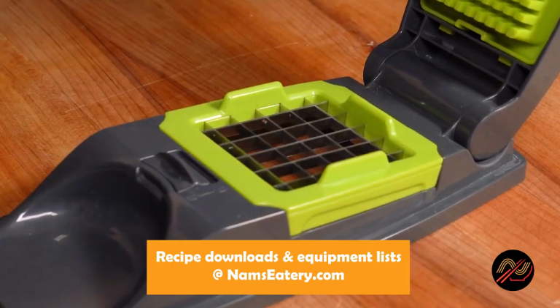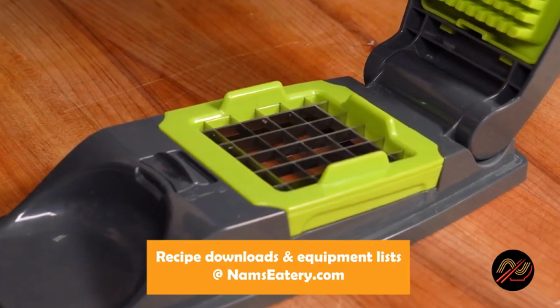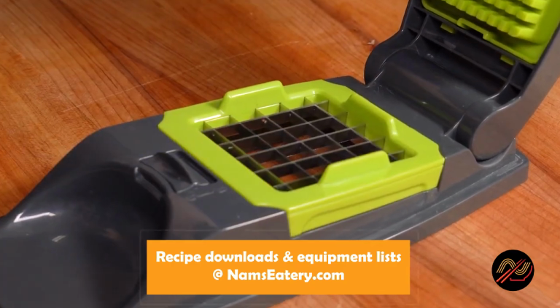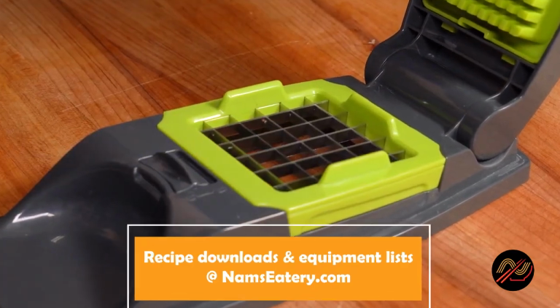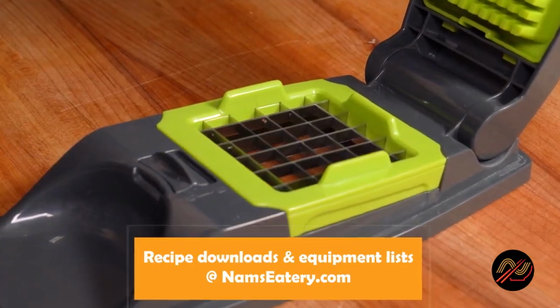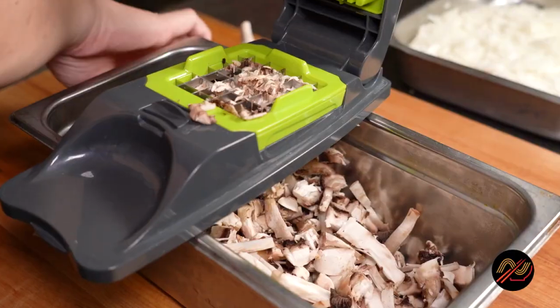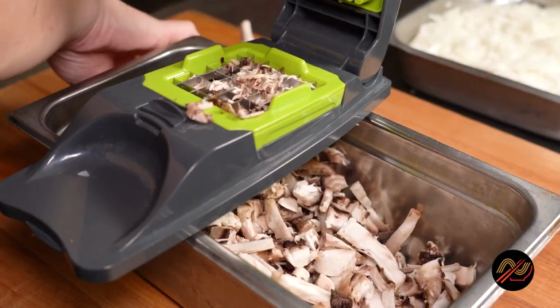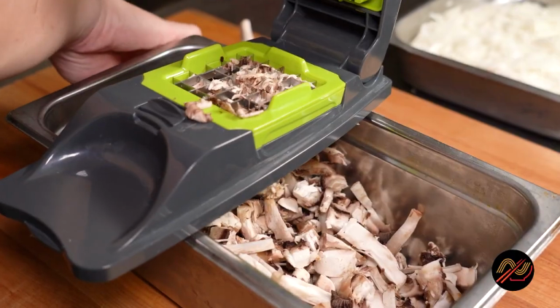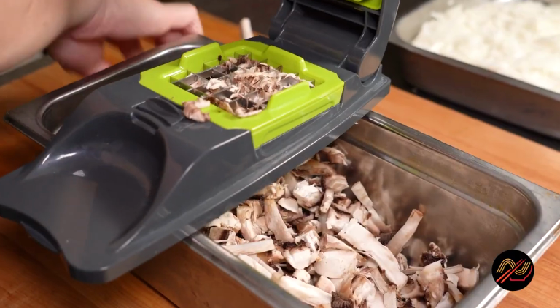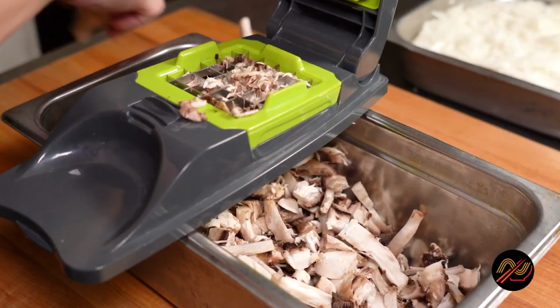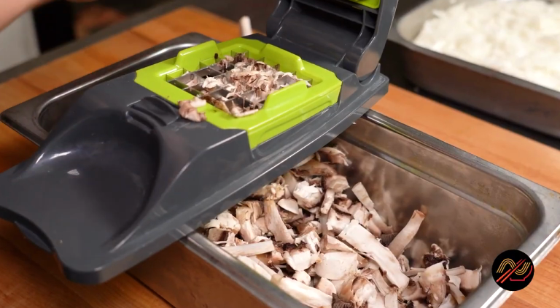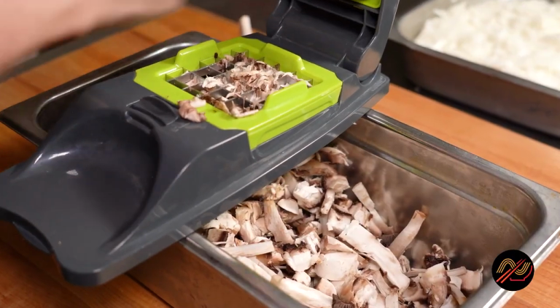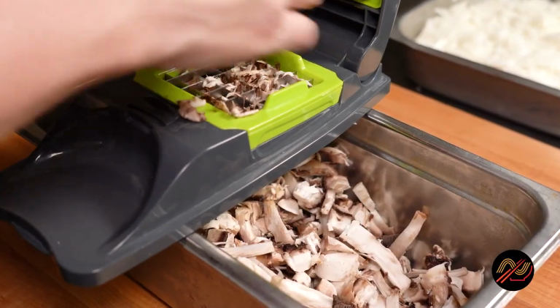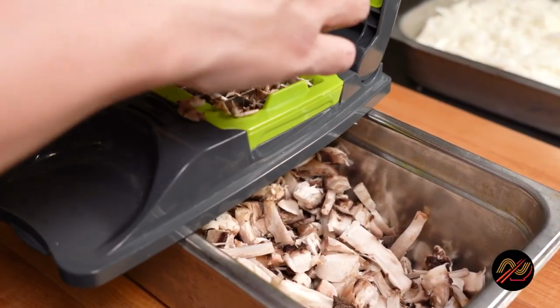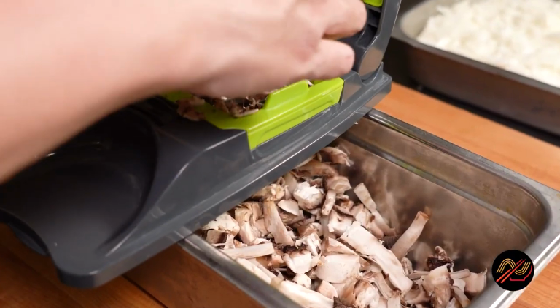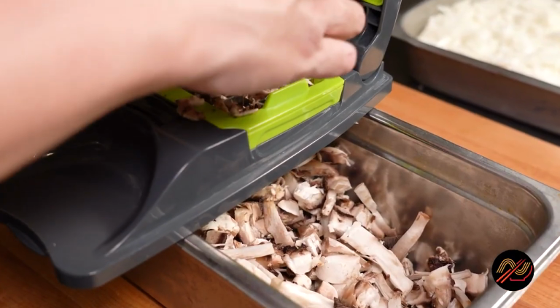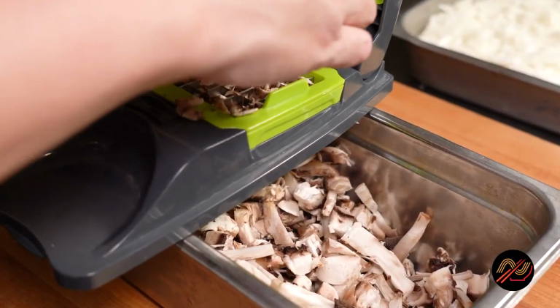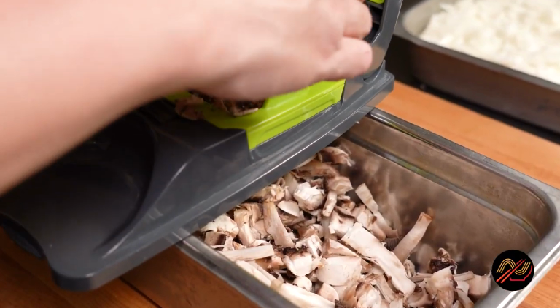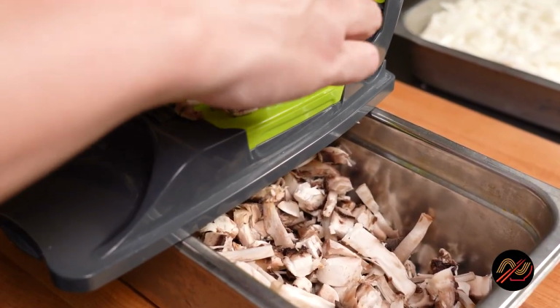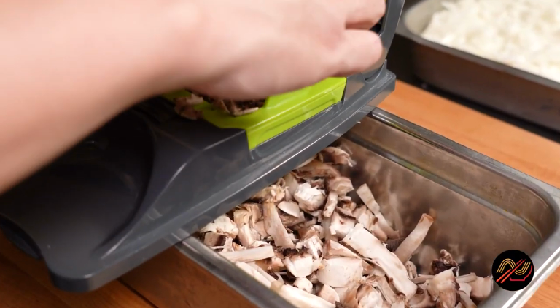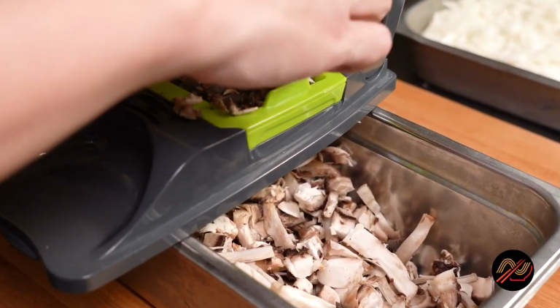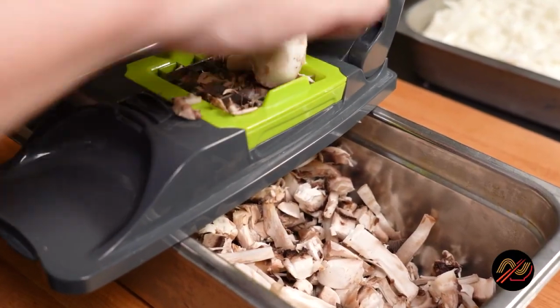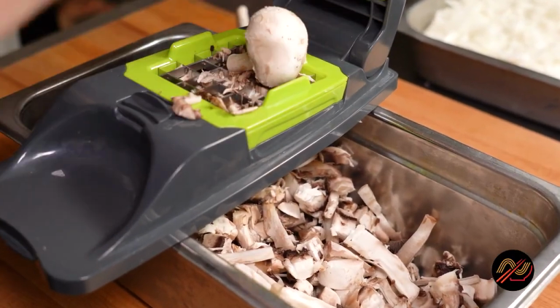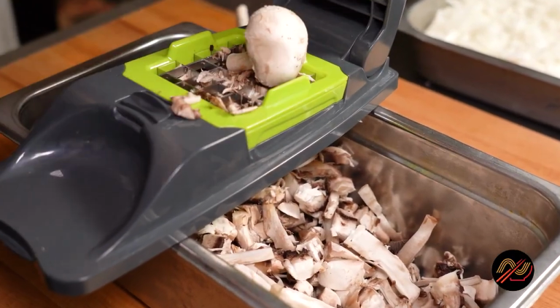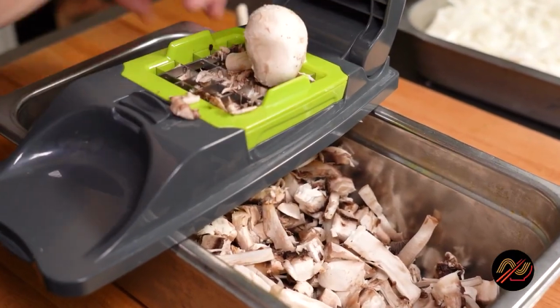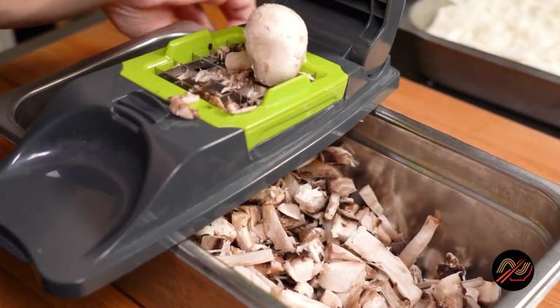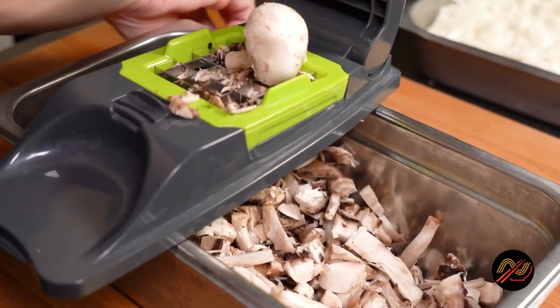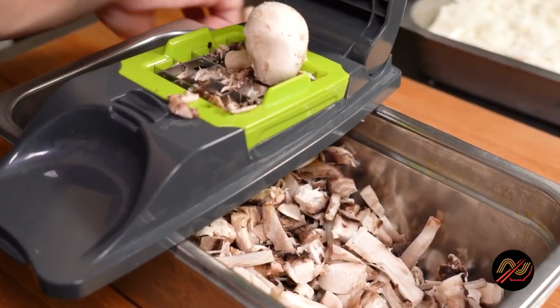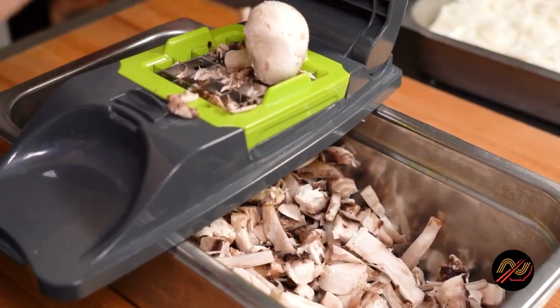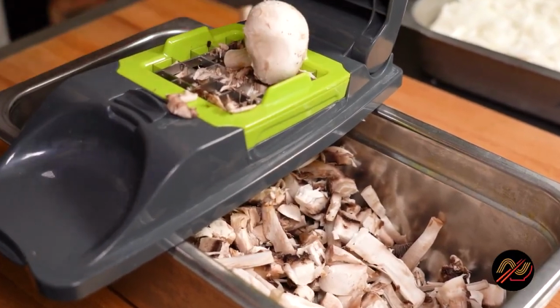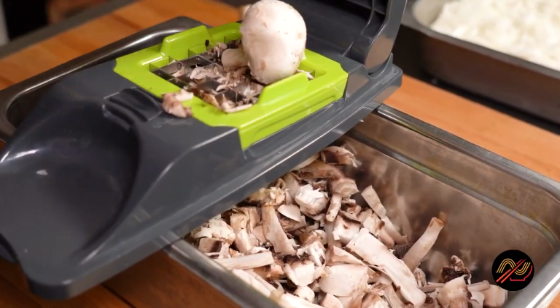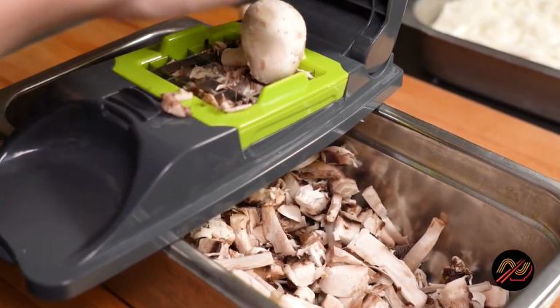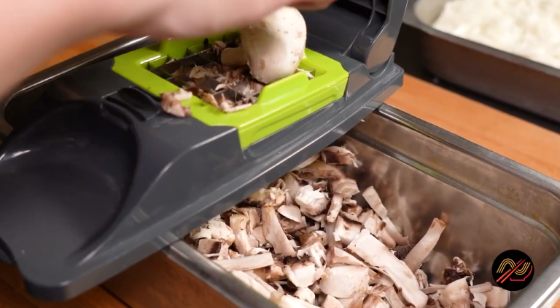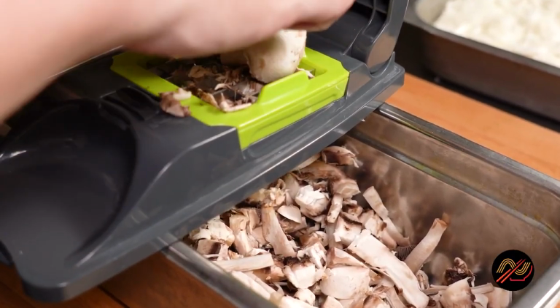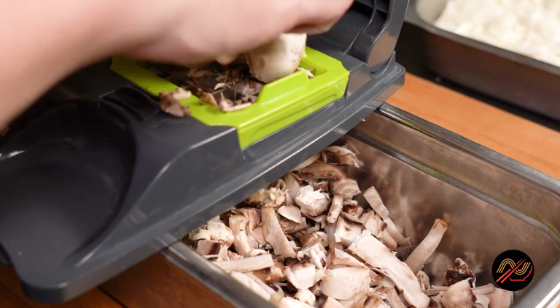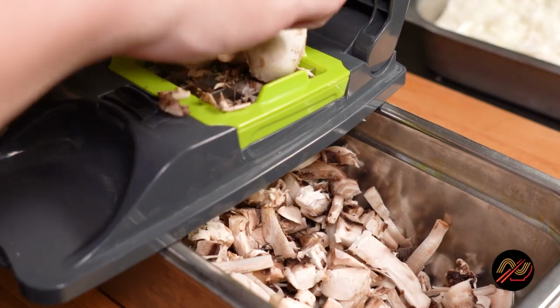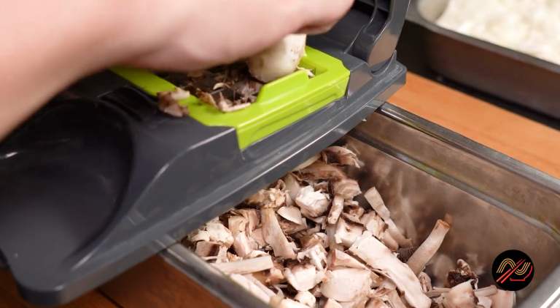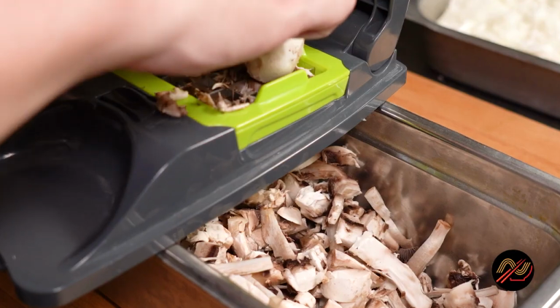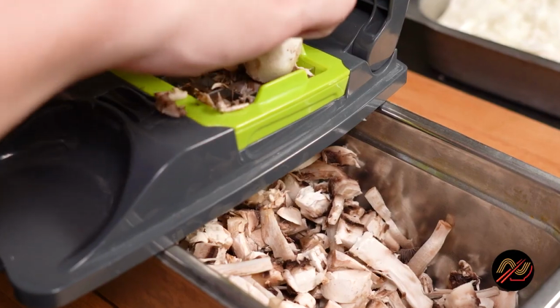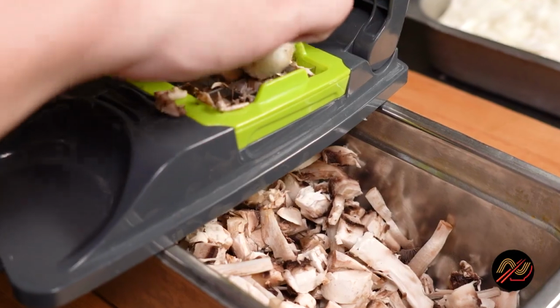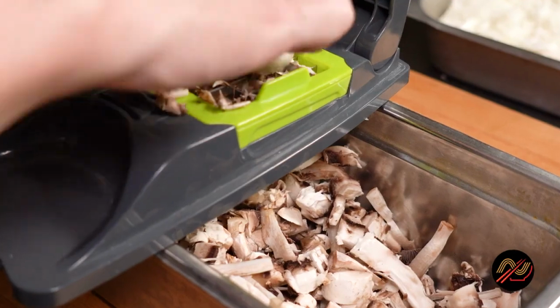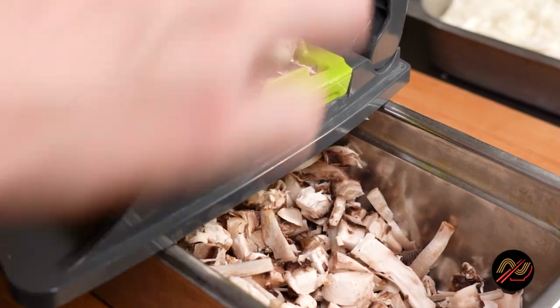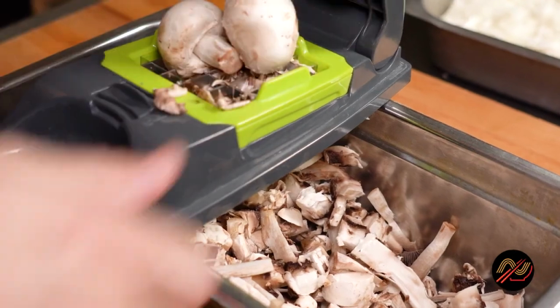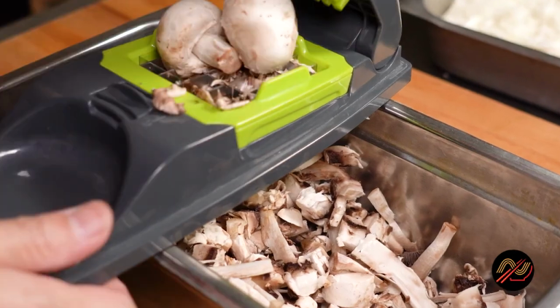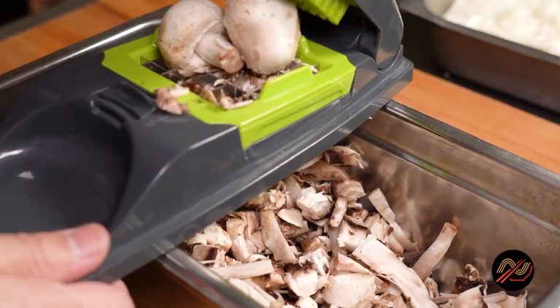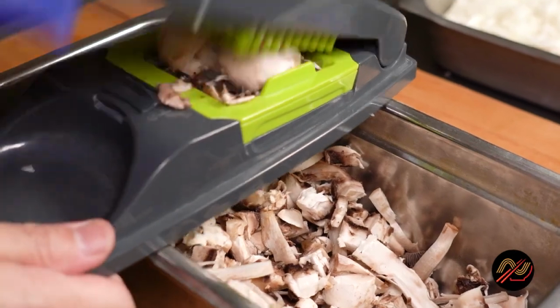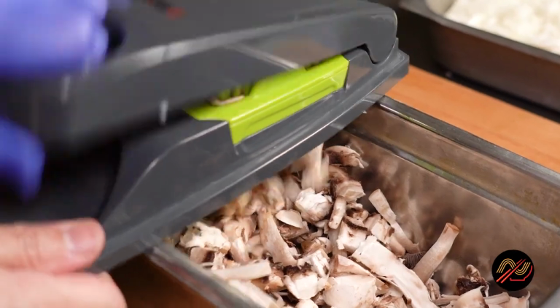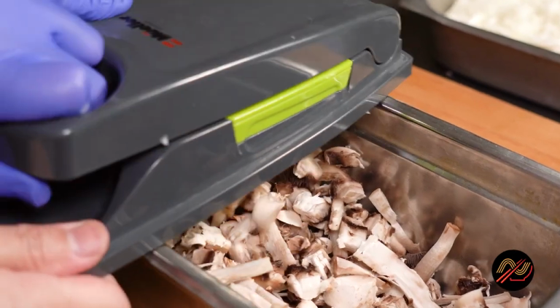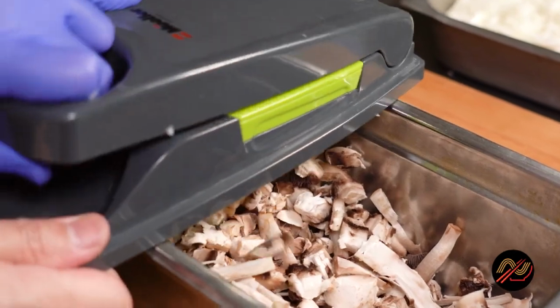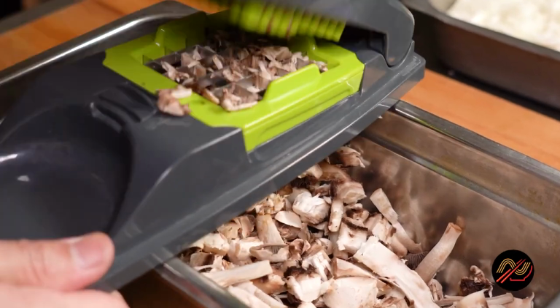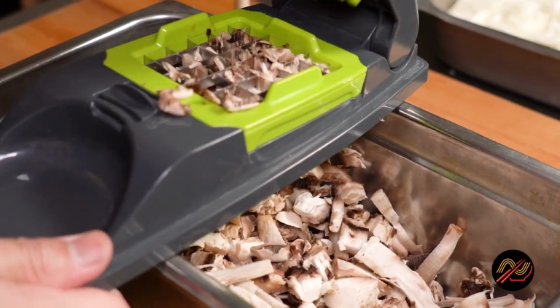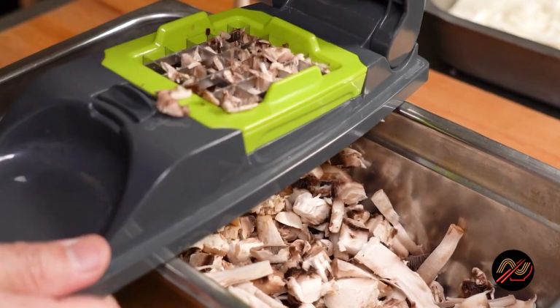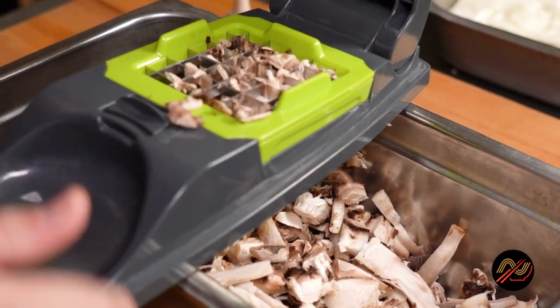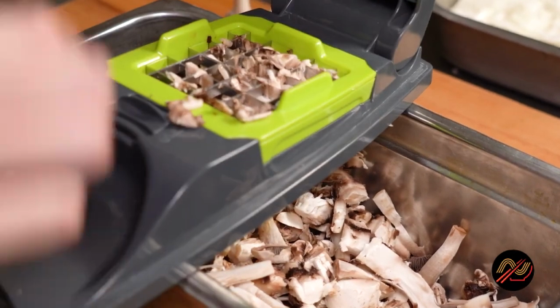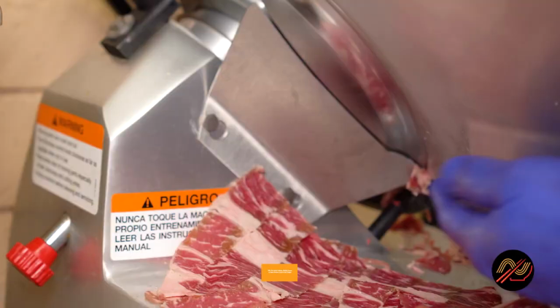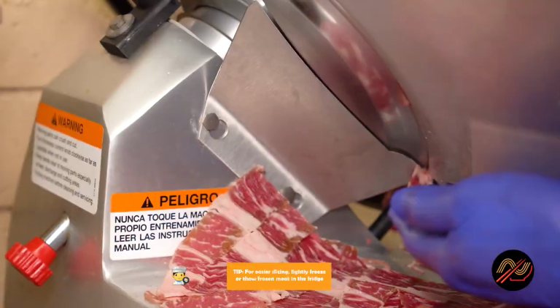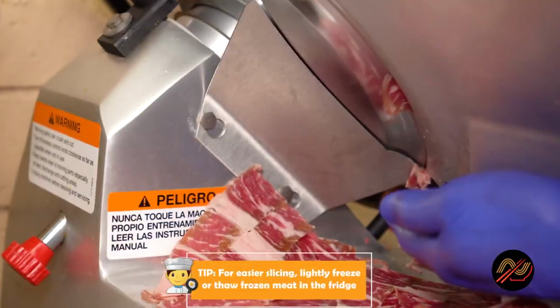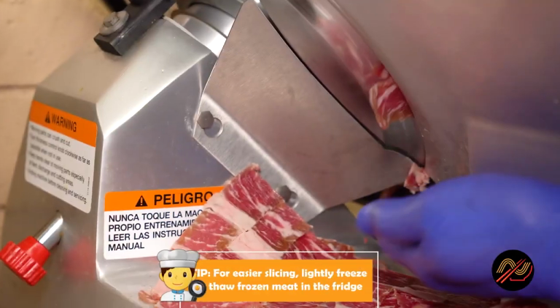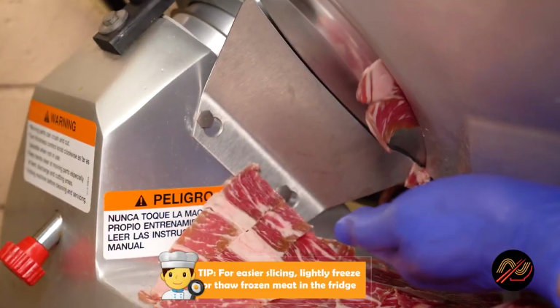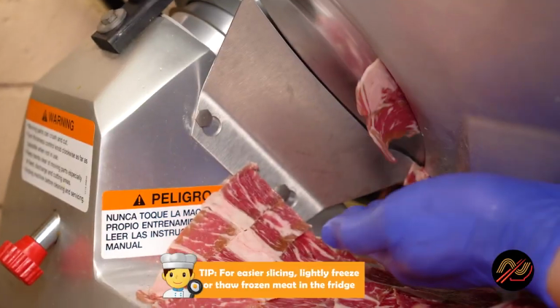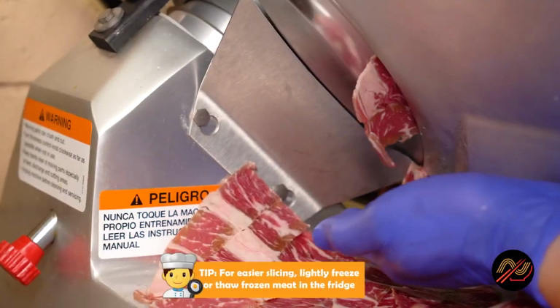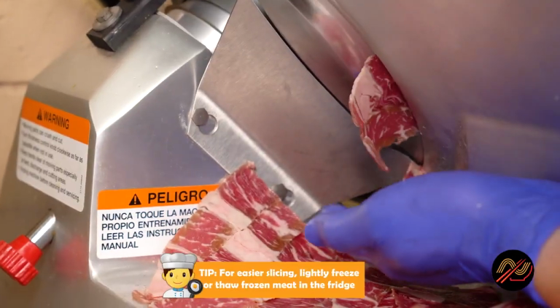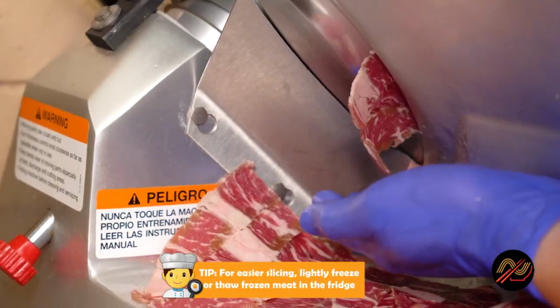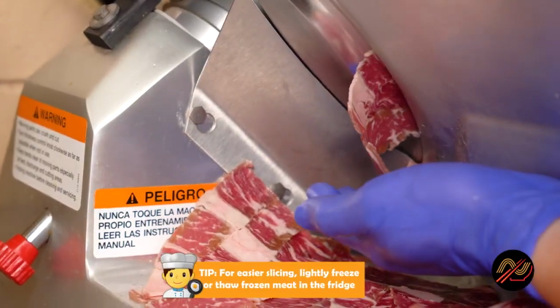As always, you can check out equipment lists, download full recipes, and more at namseatery.com.